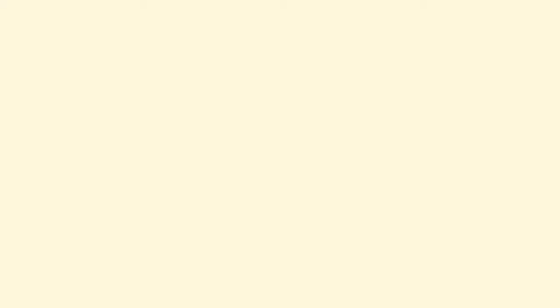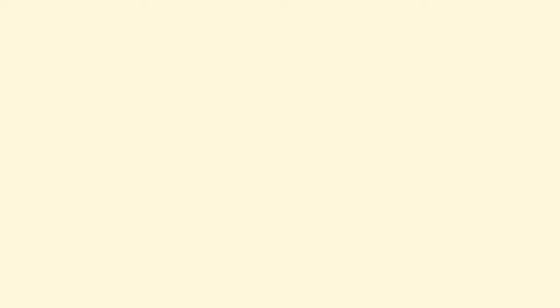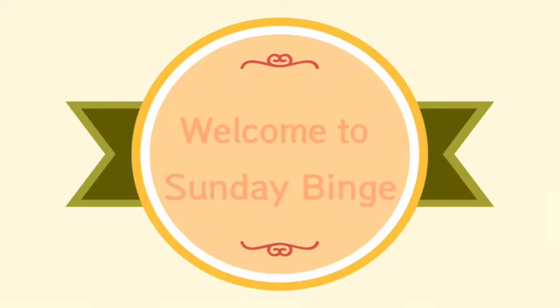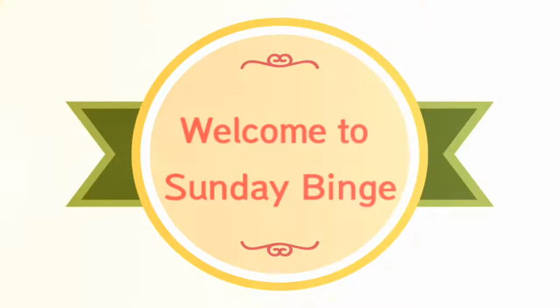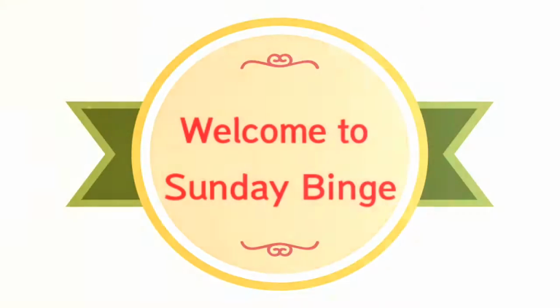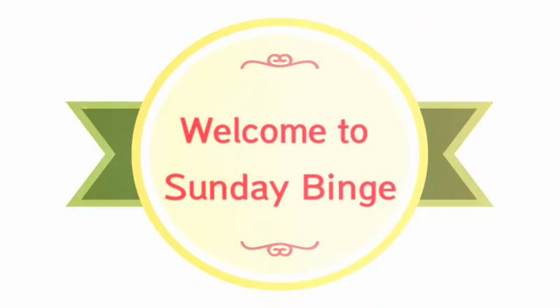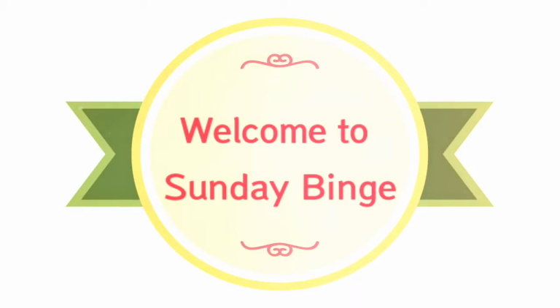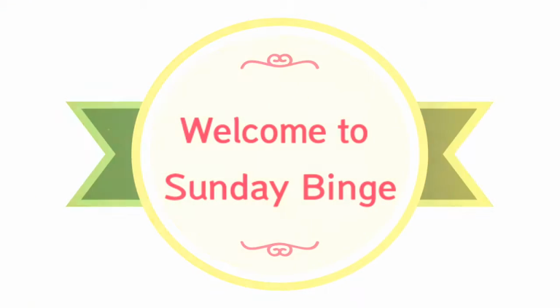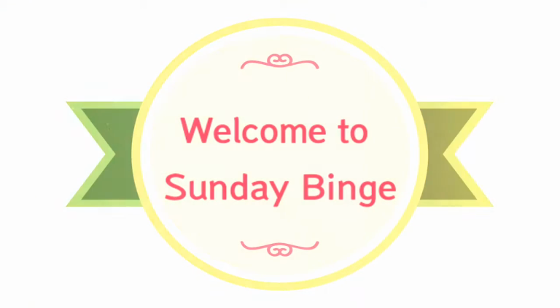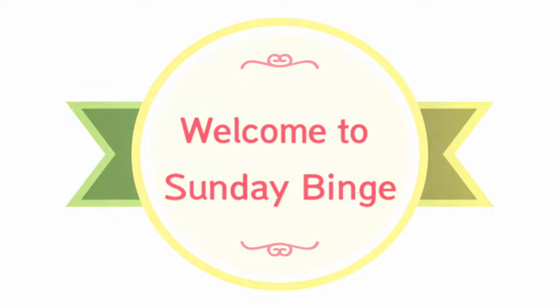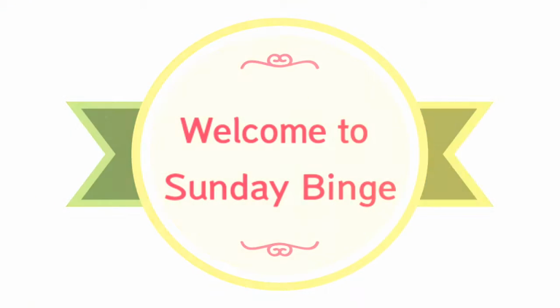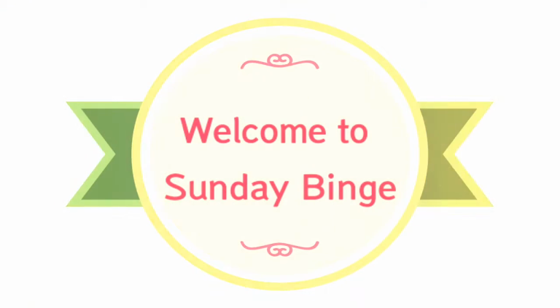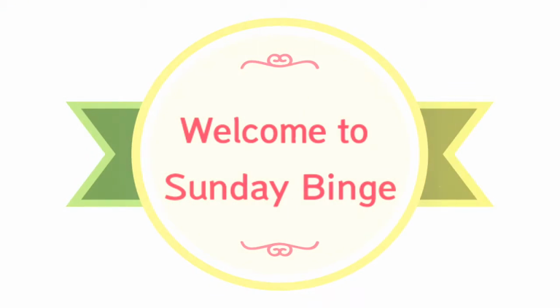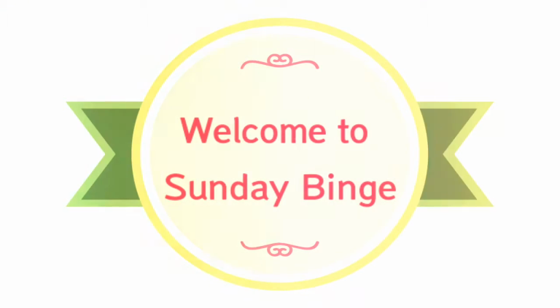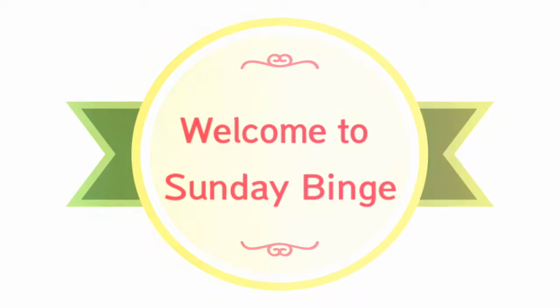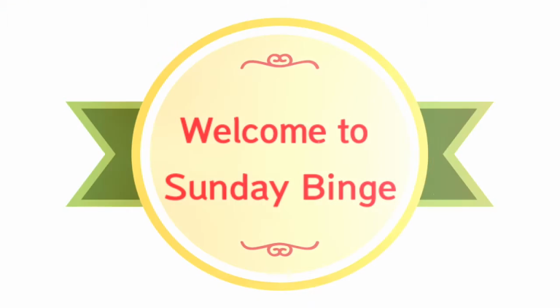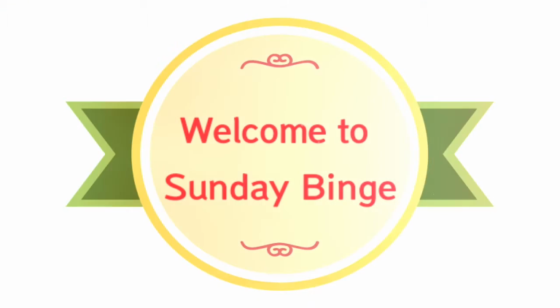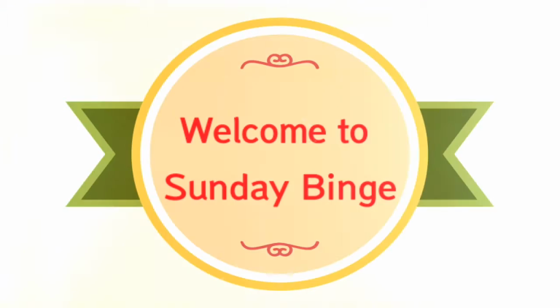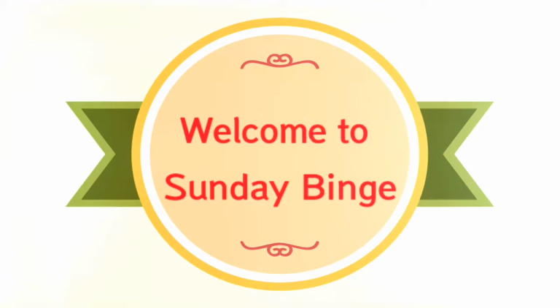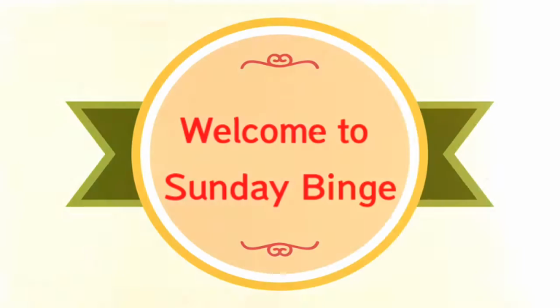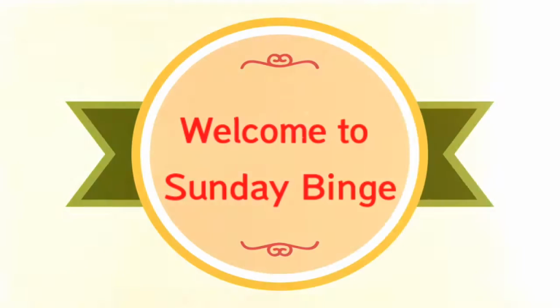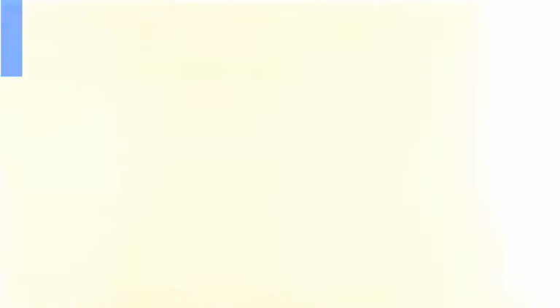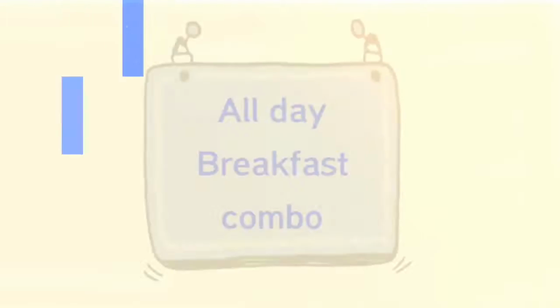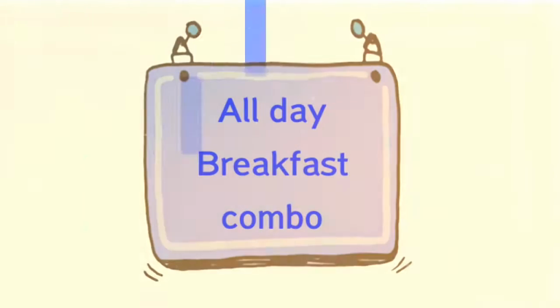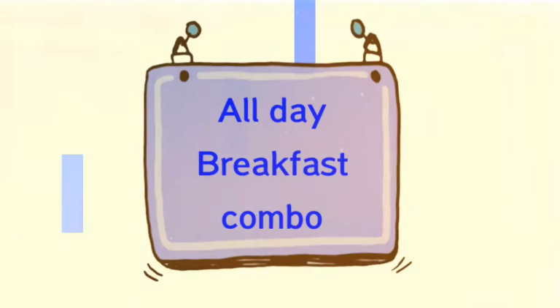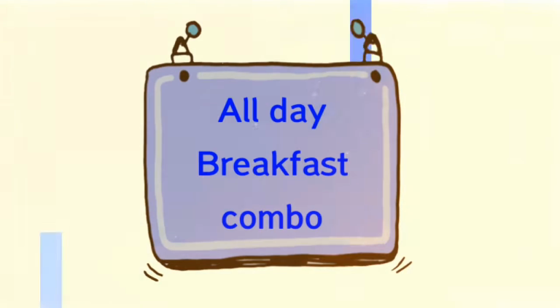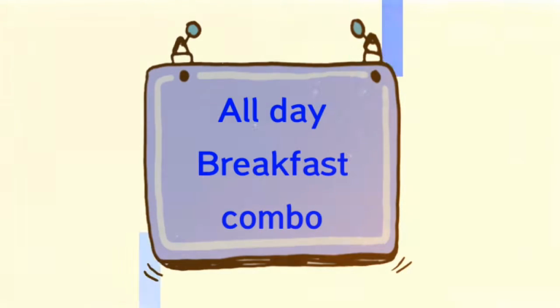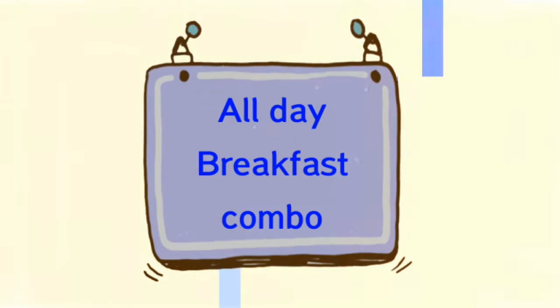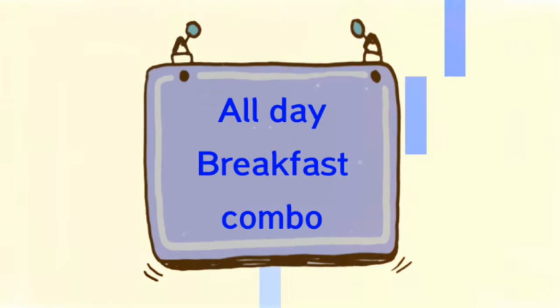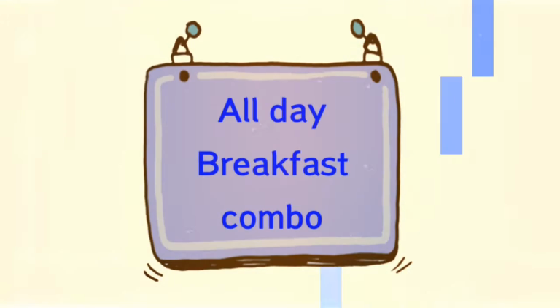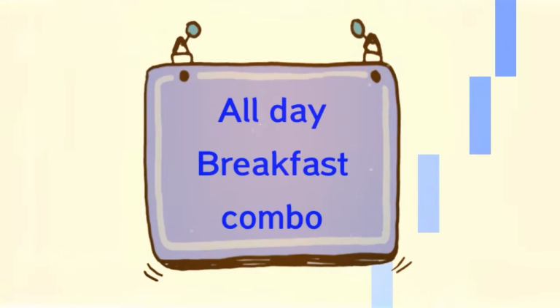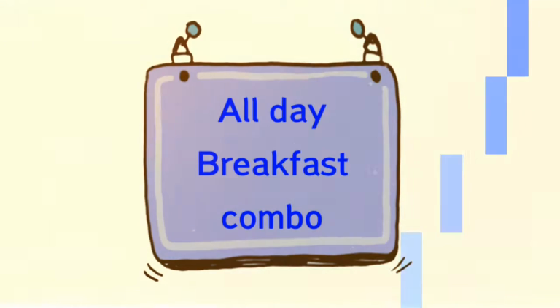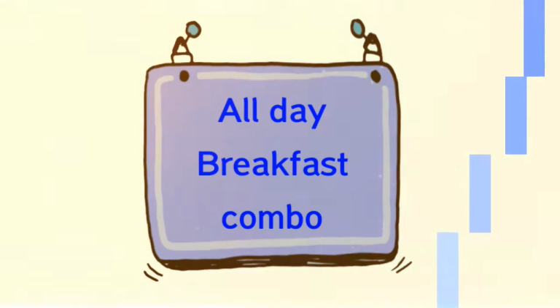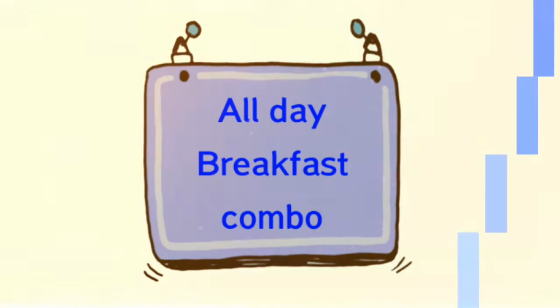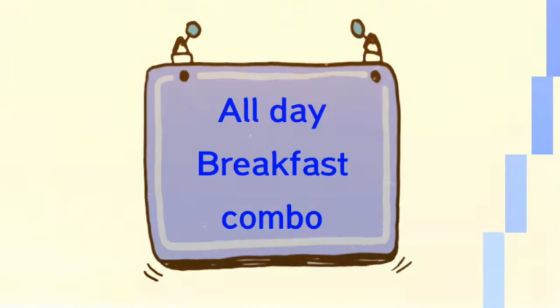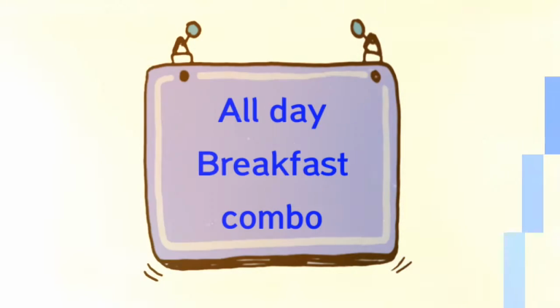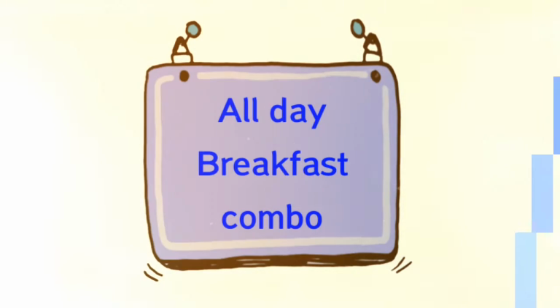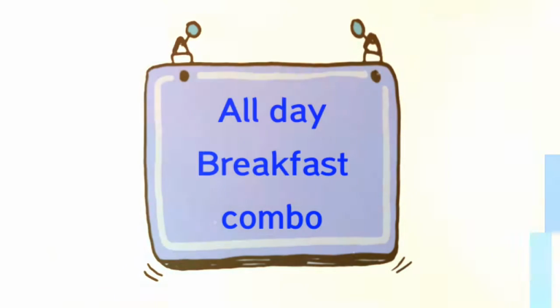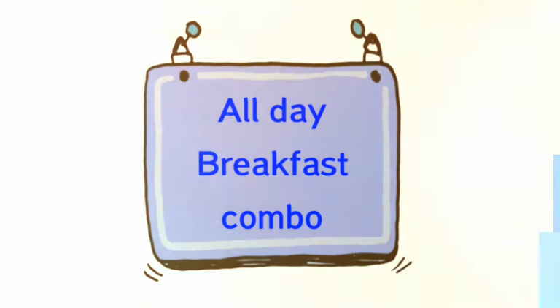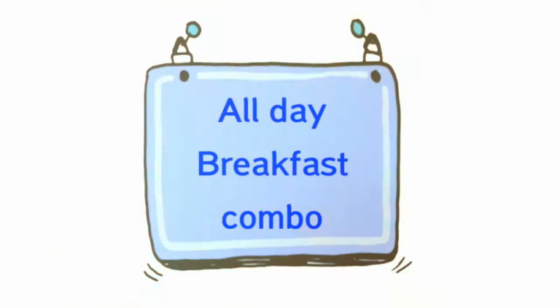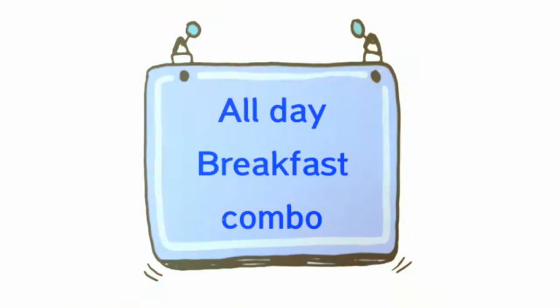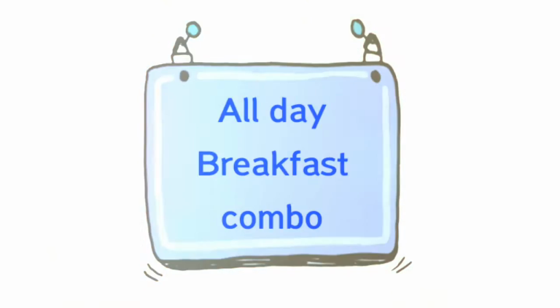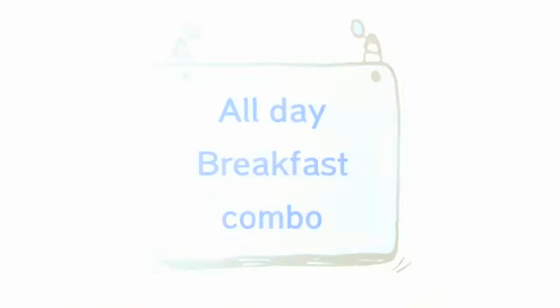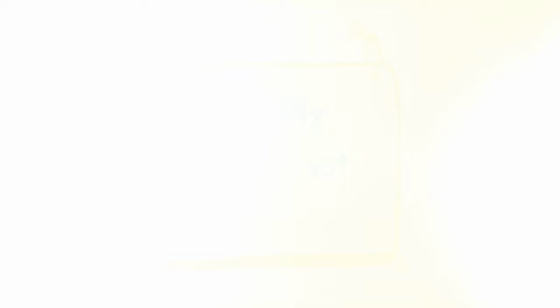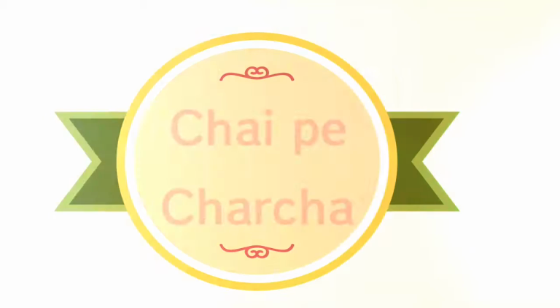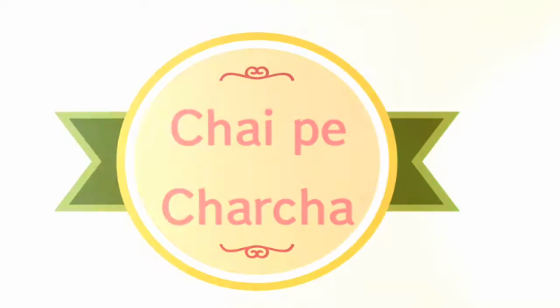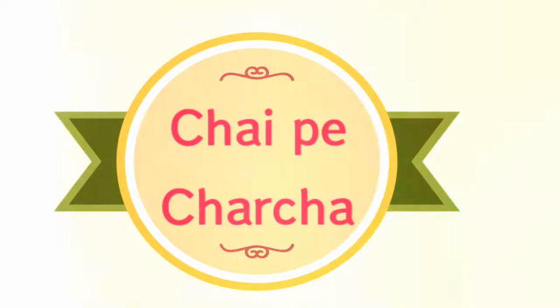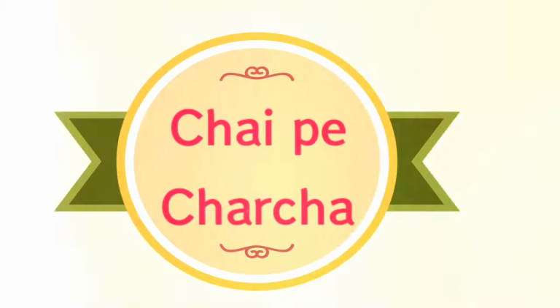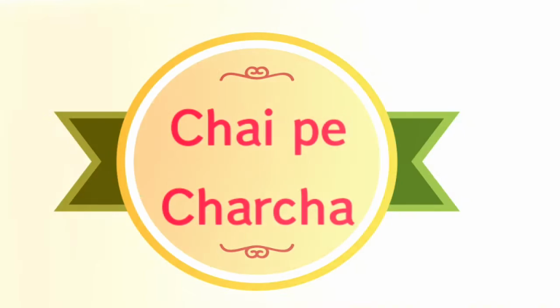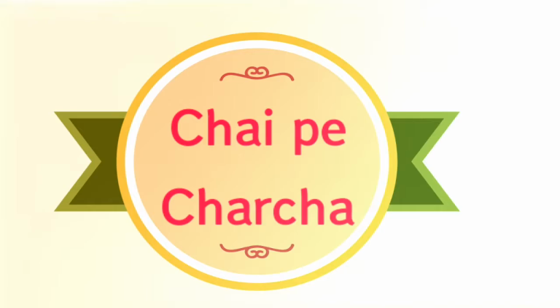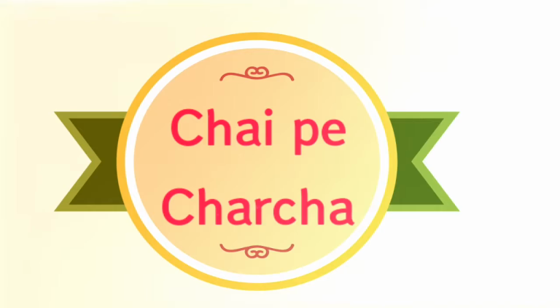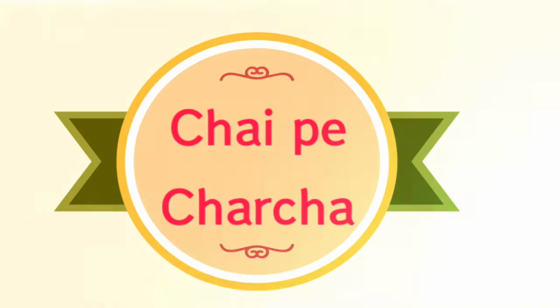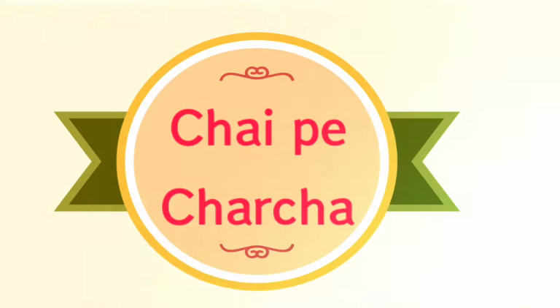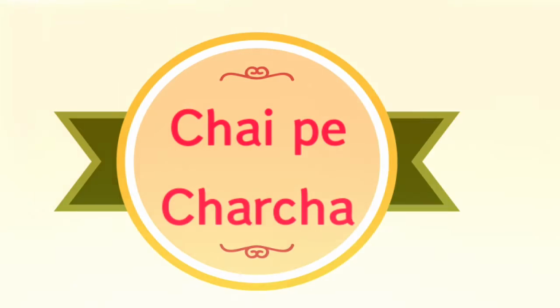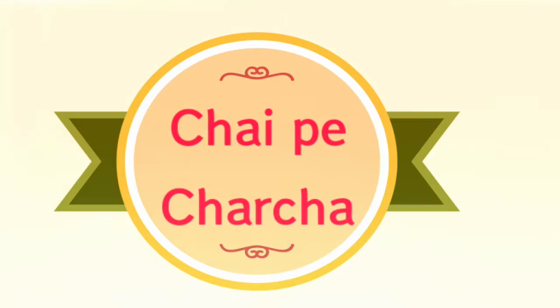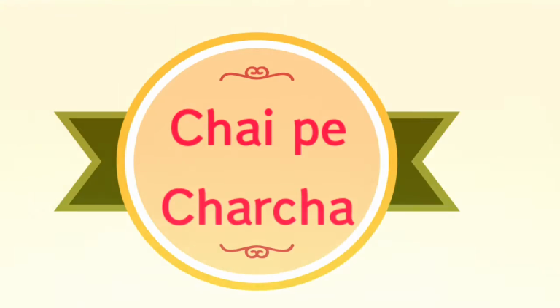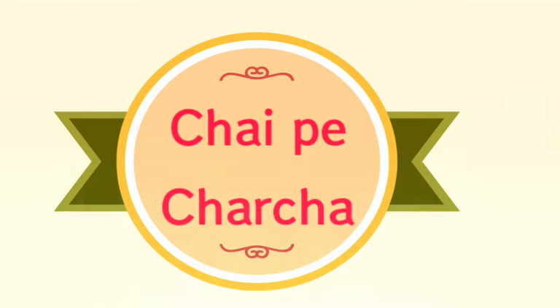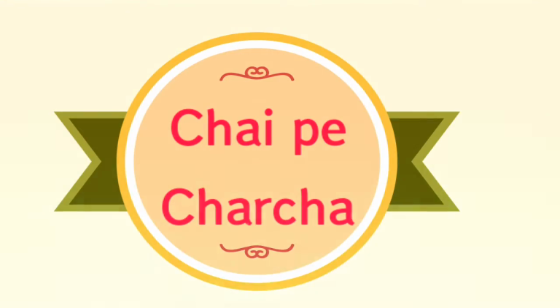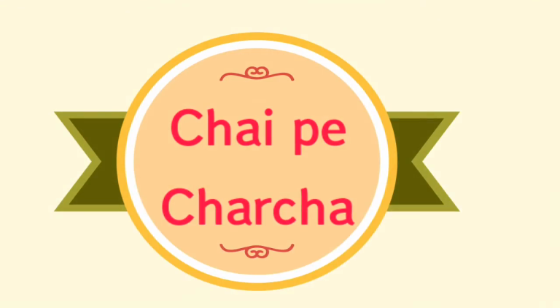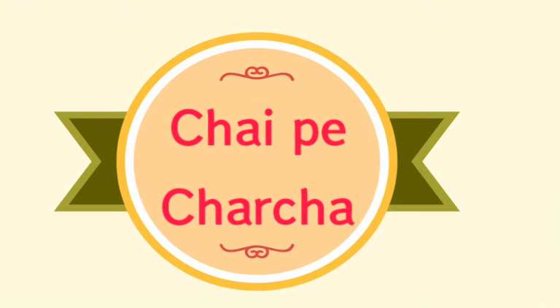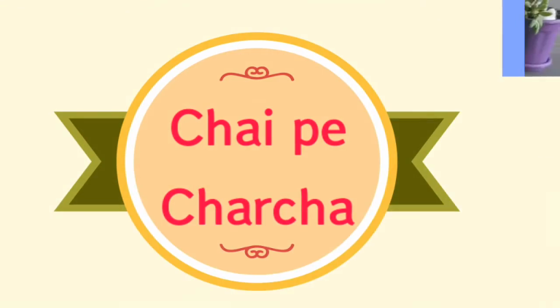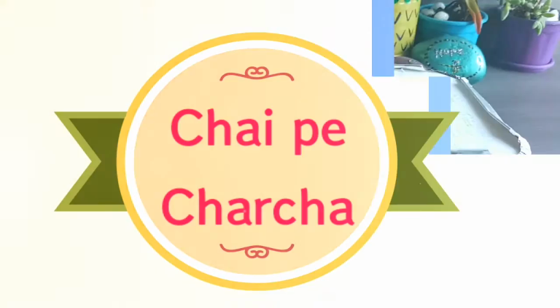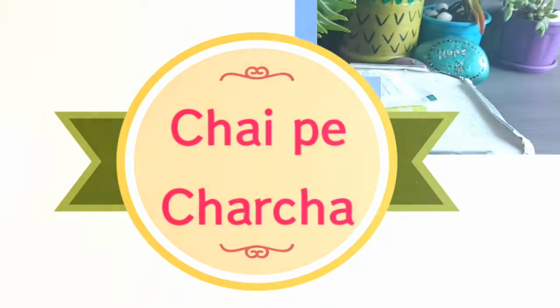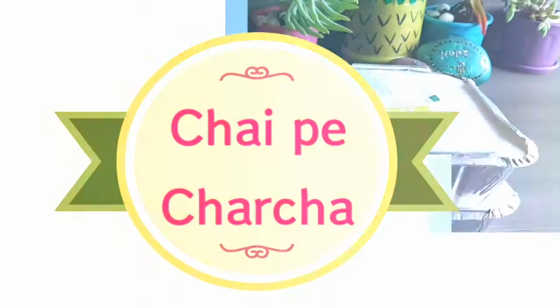Welcome to the Sunday Binge. Today I am going to review the all day breakfast combo from Chai Pe Charcha.